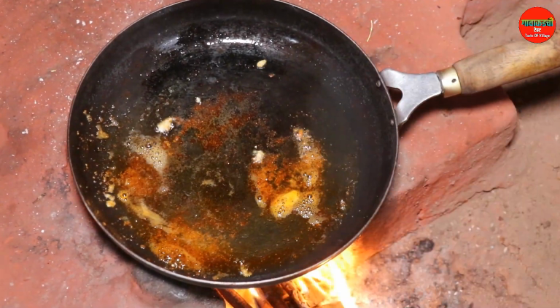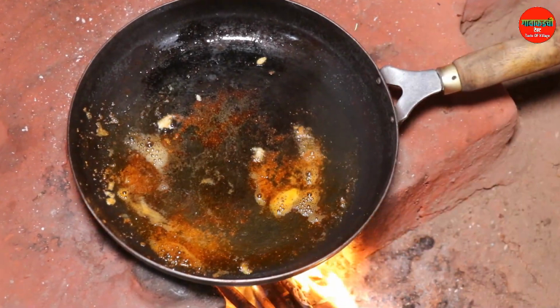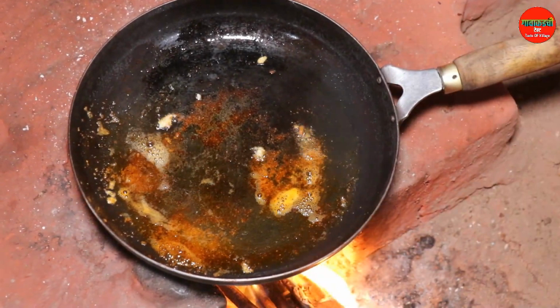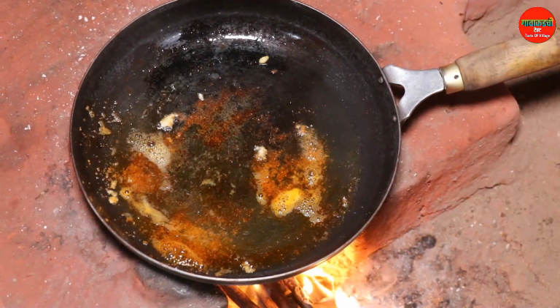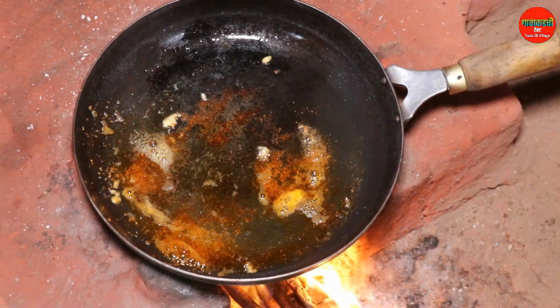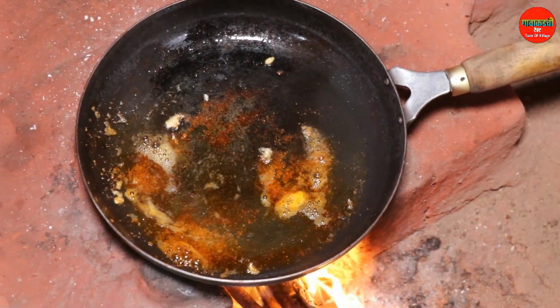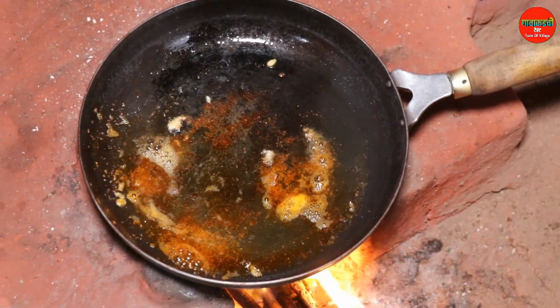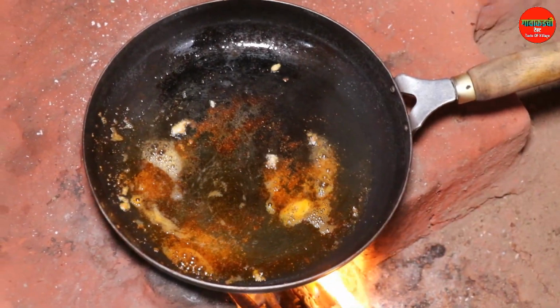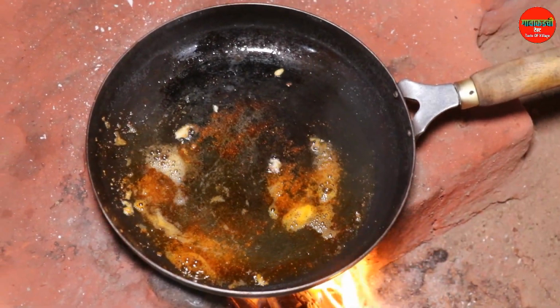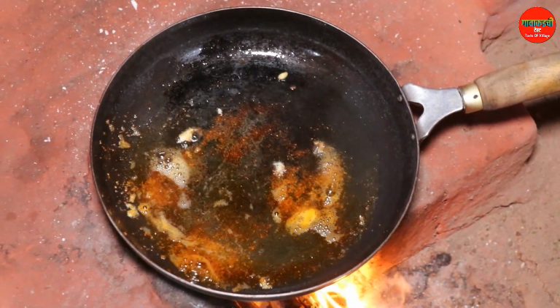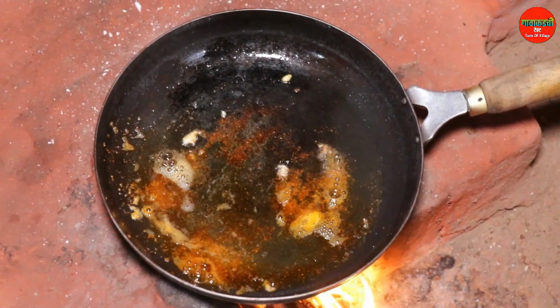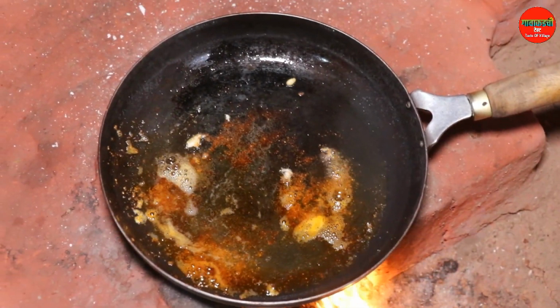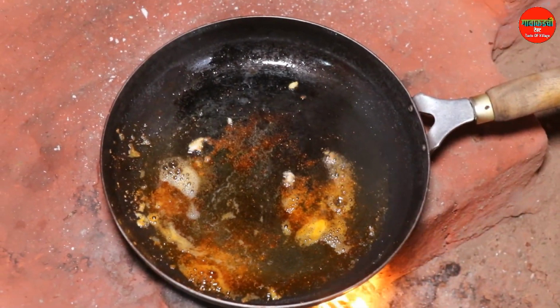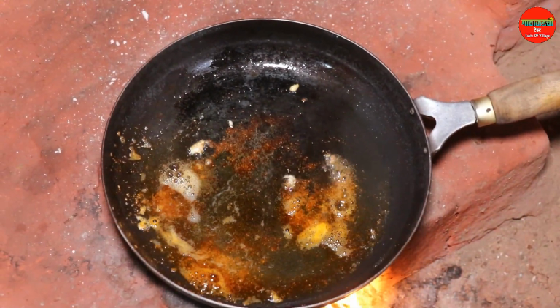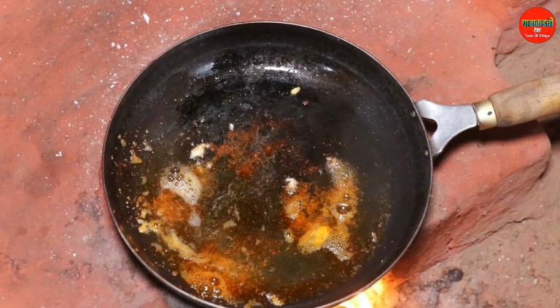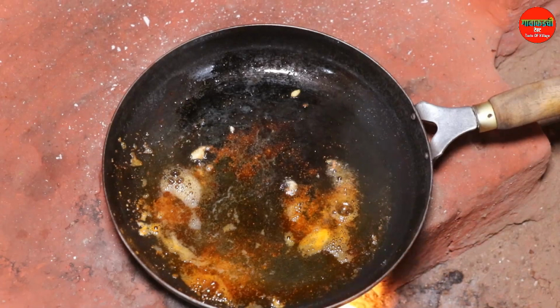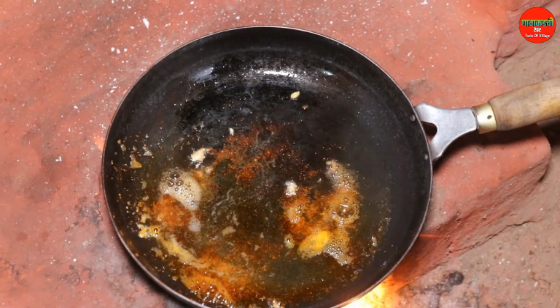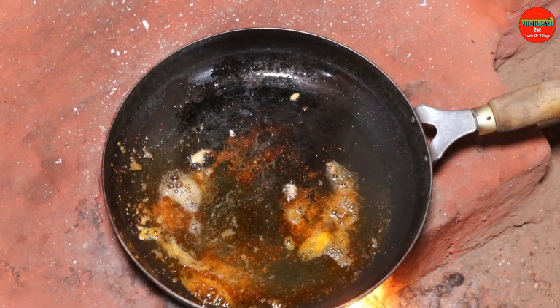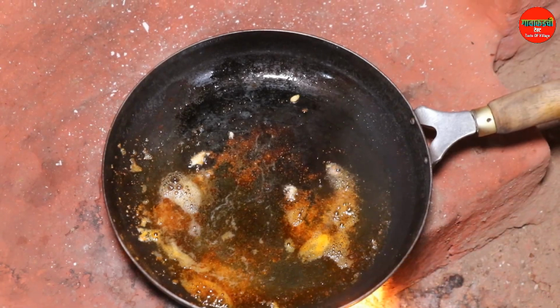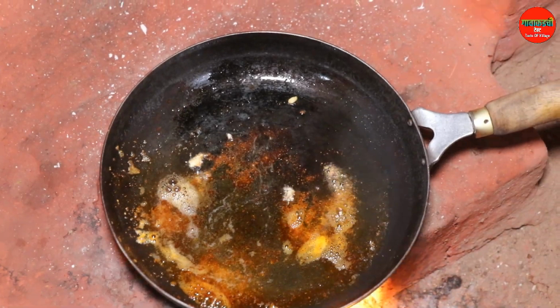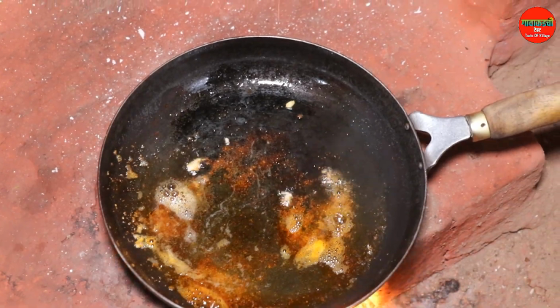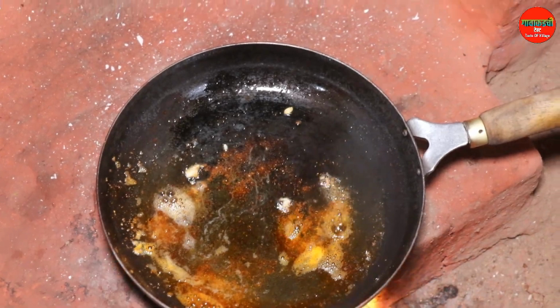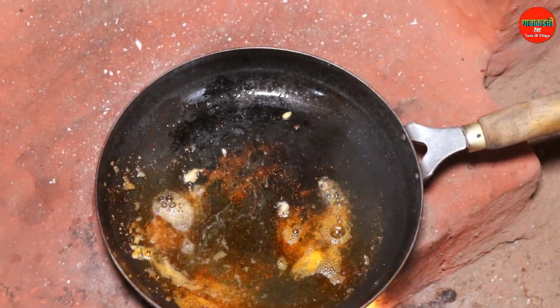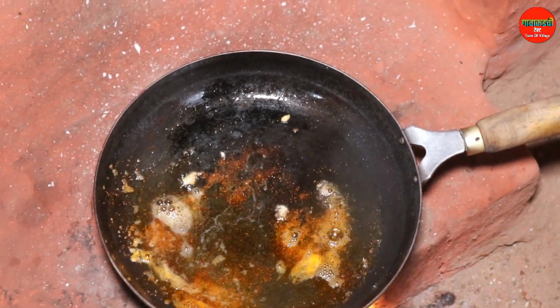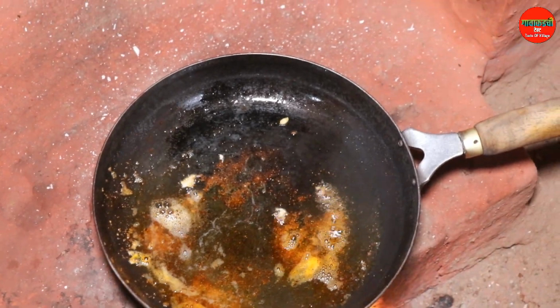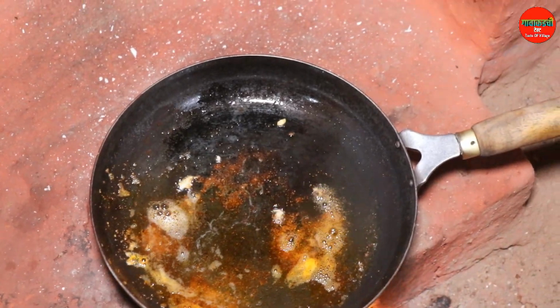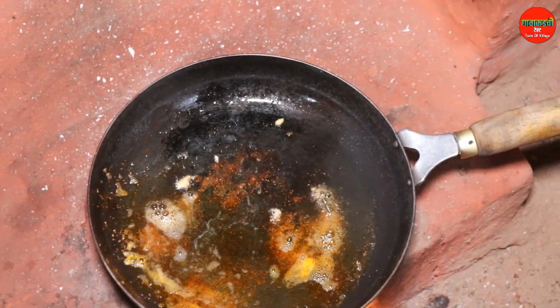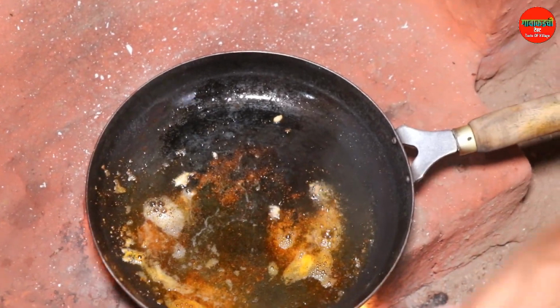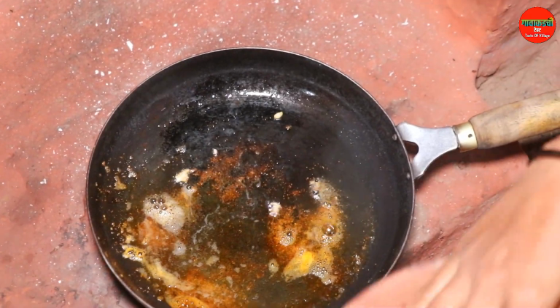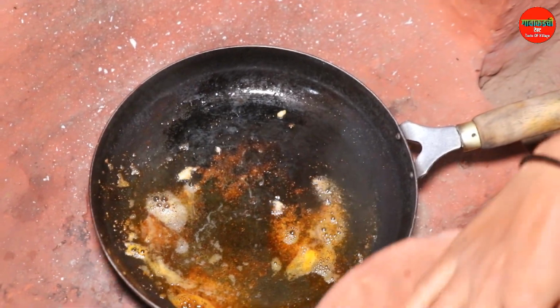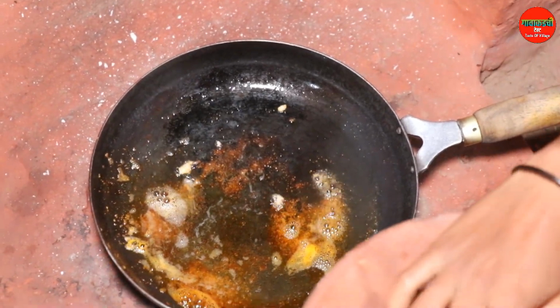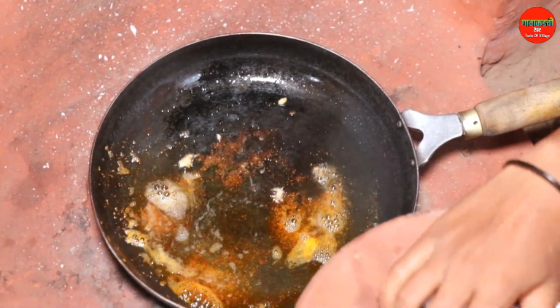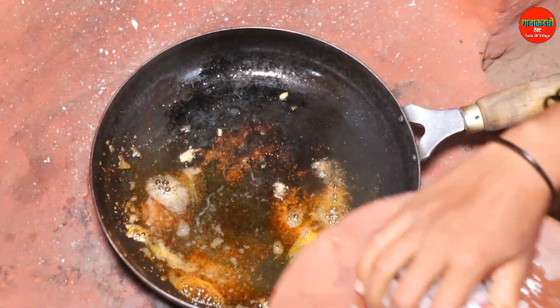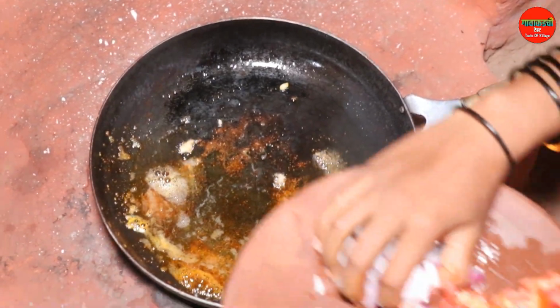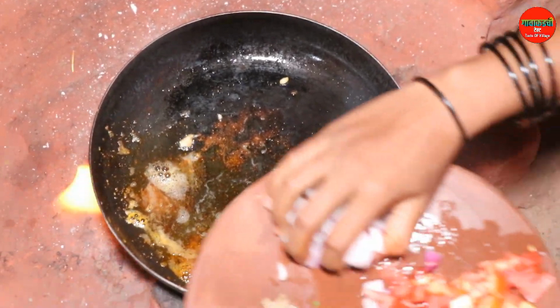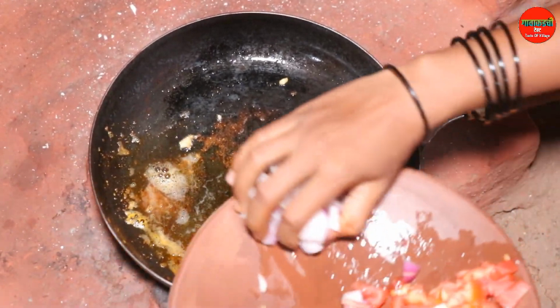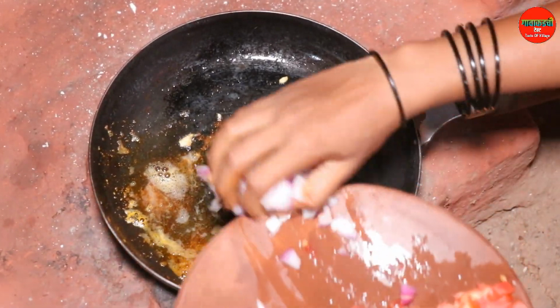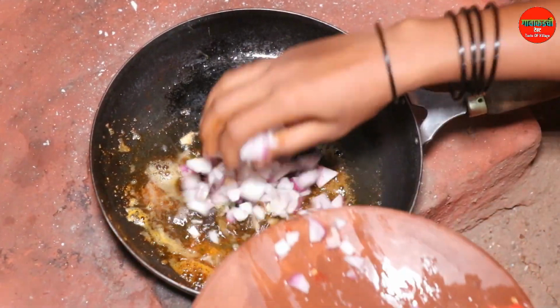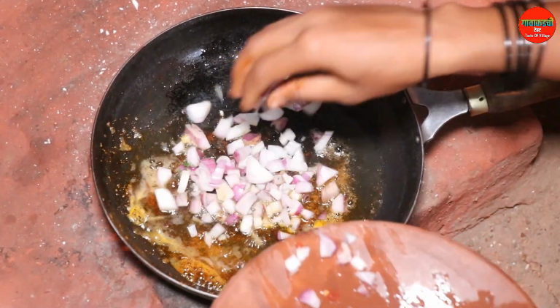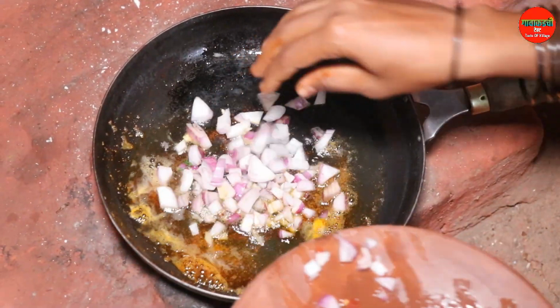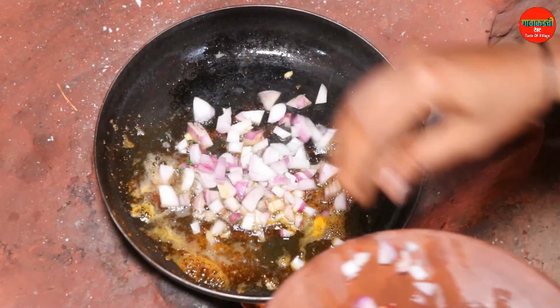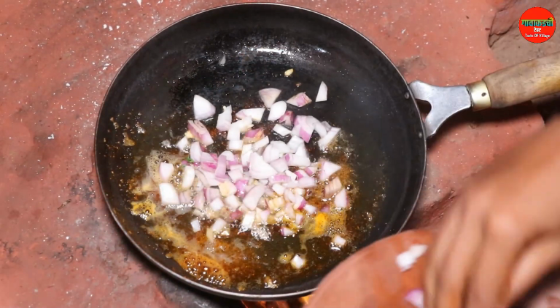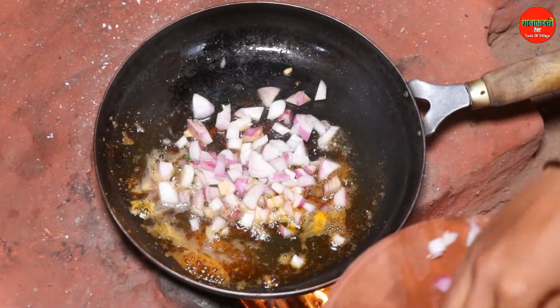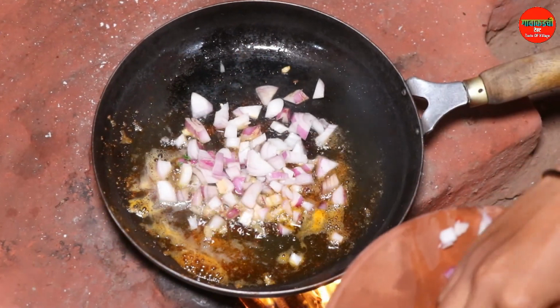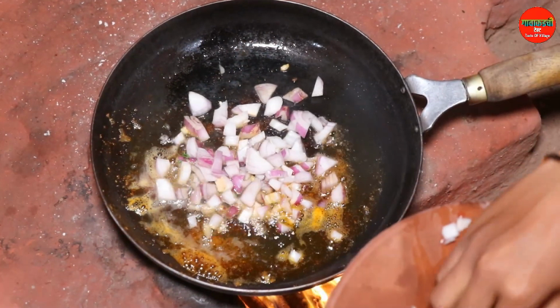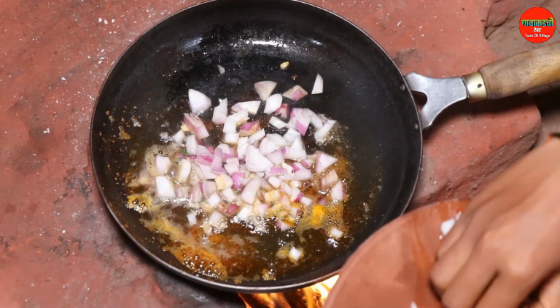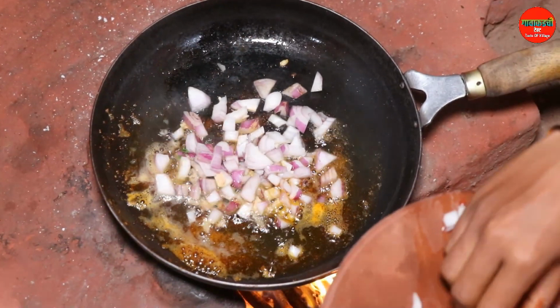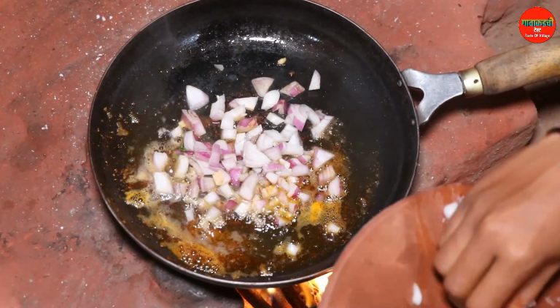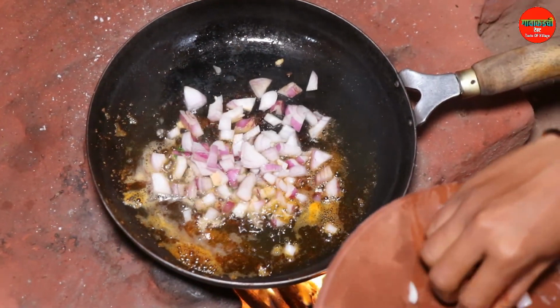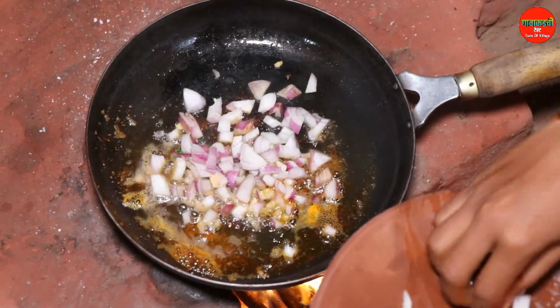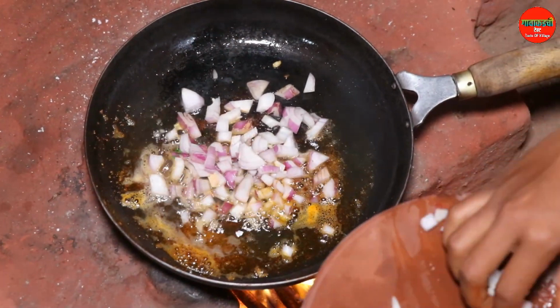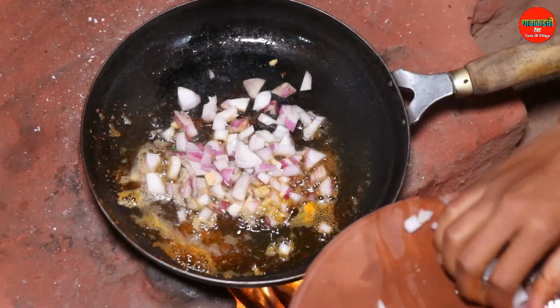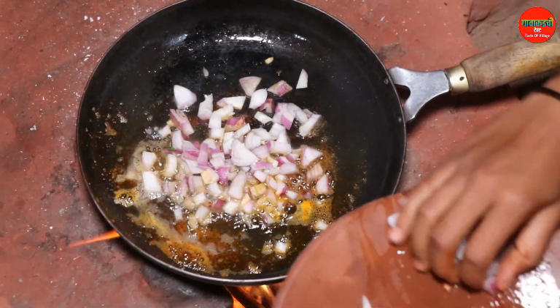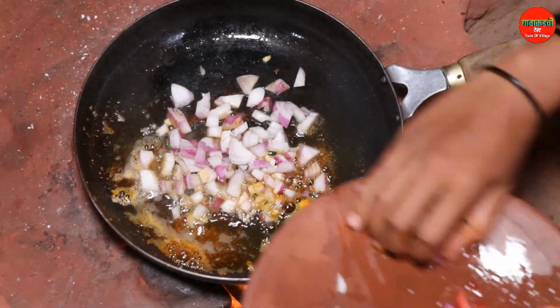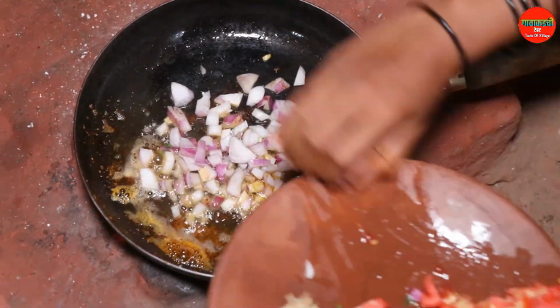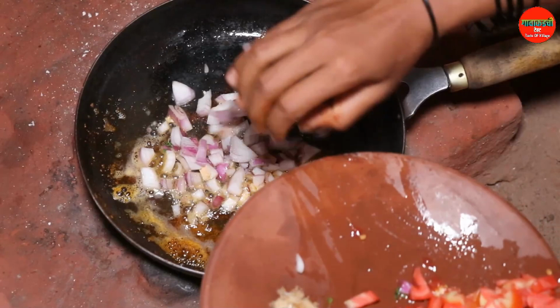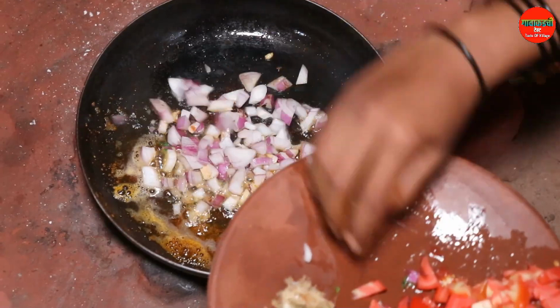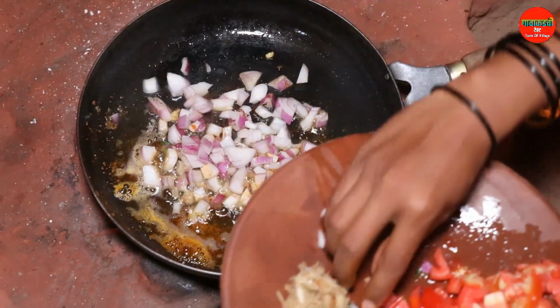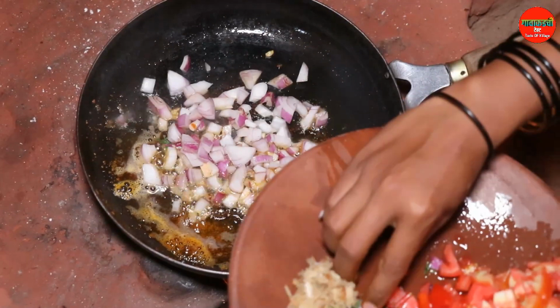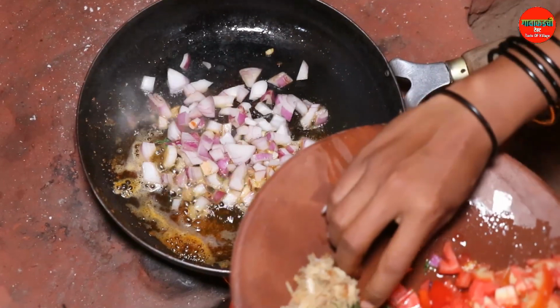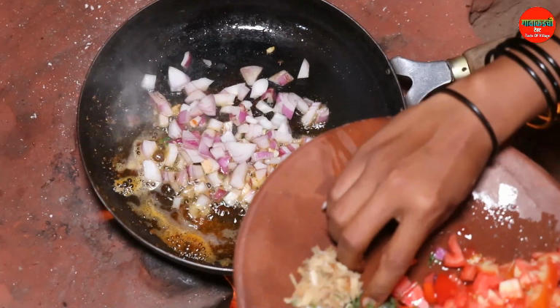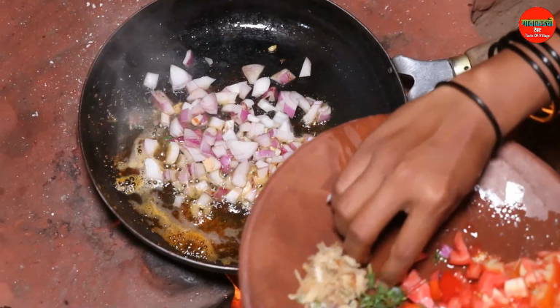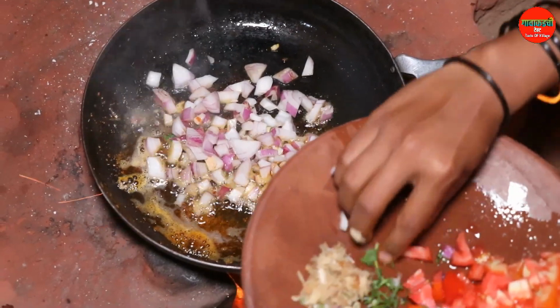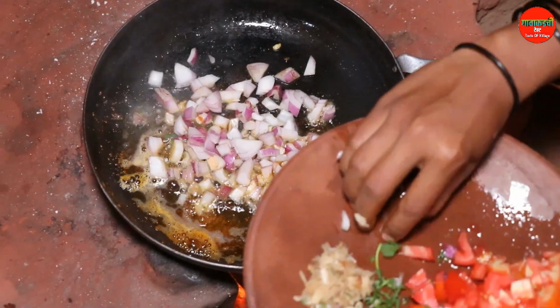I will cook the dairy and cook the rice. I will cook the rice for a little bit.